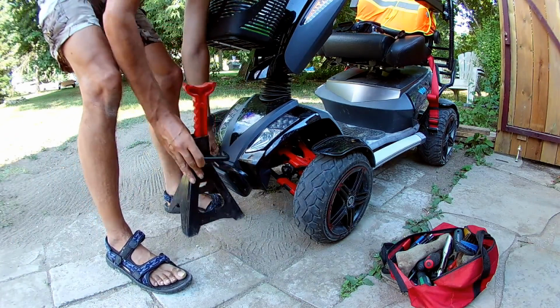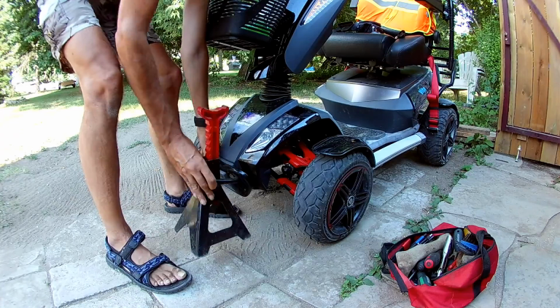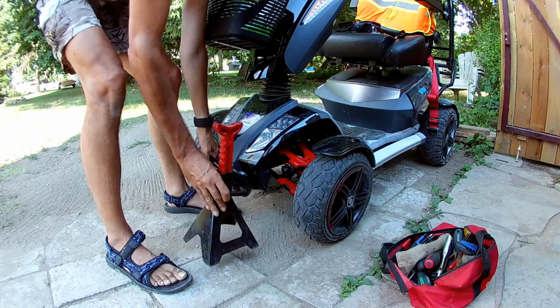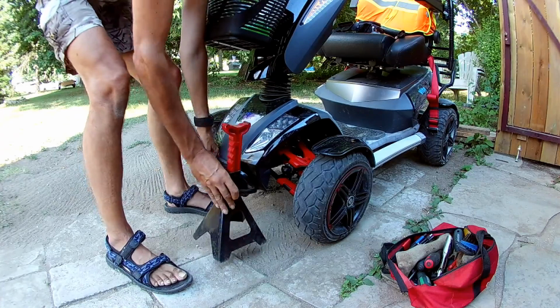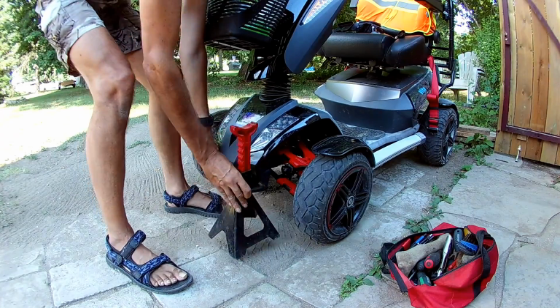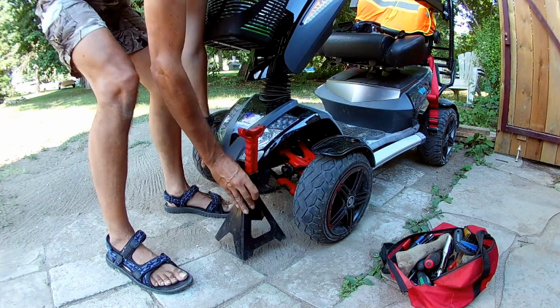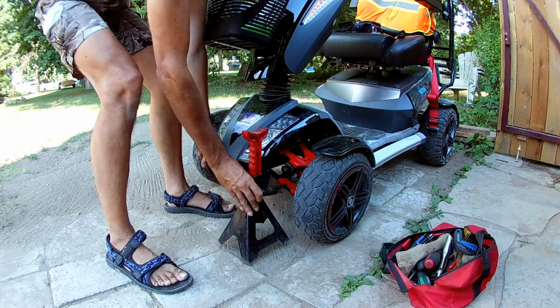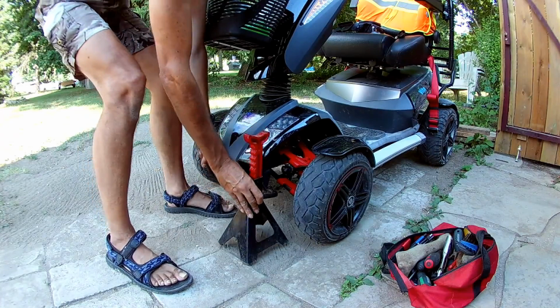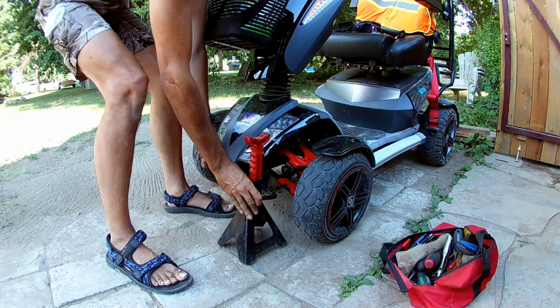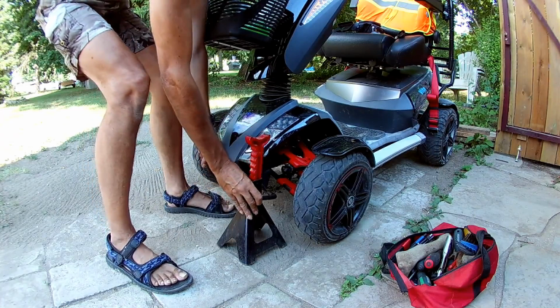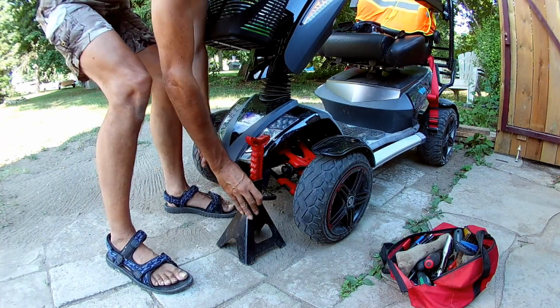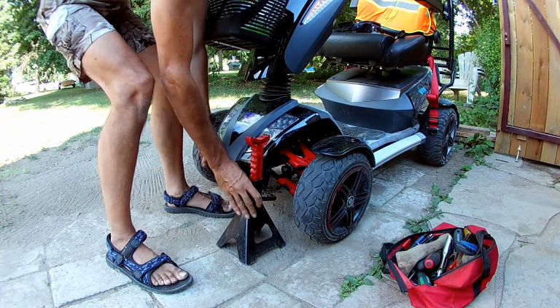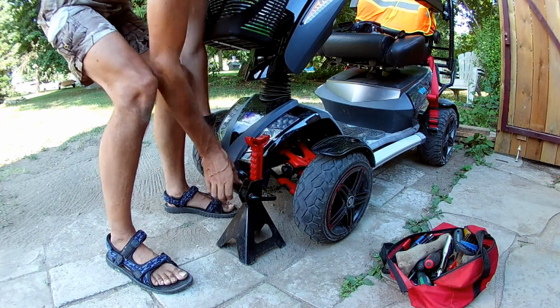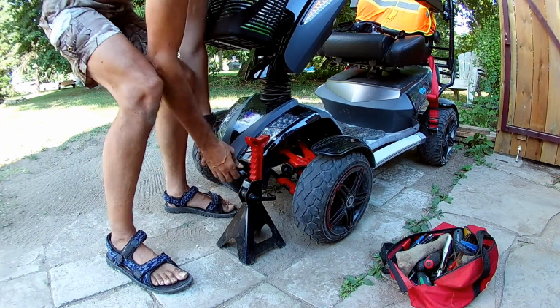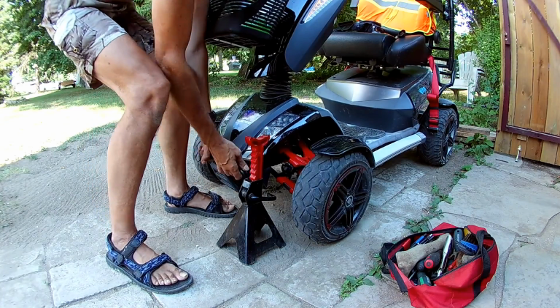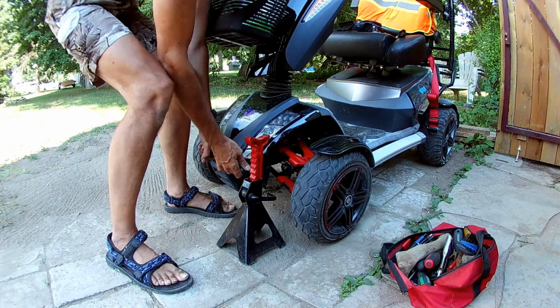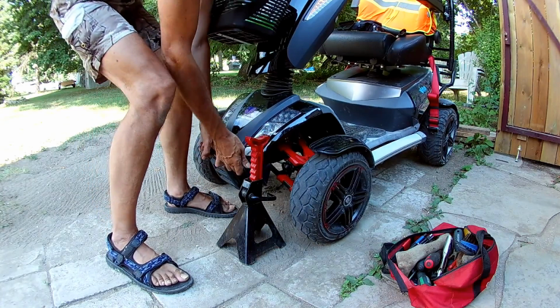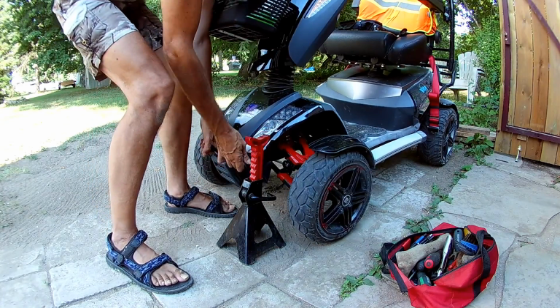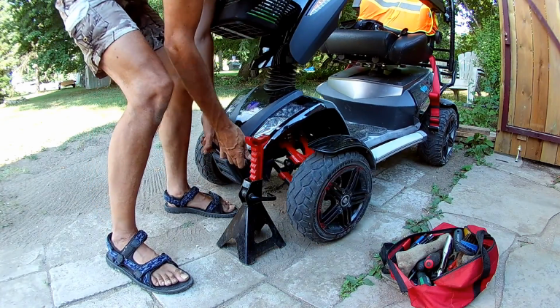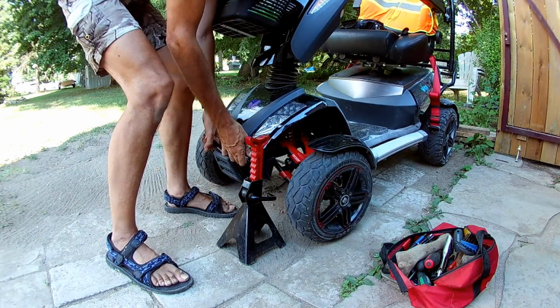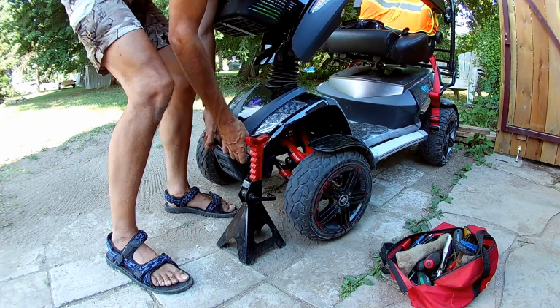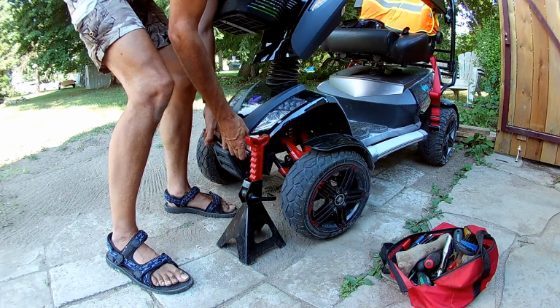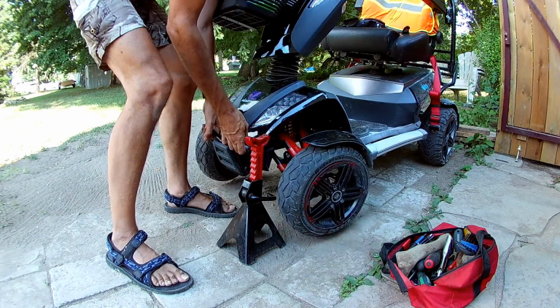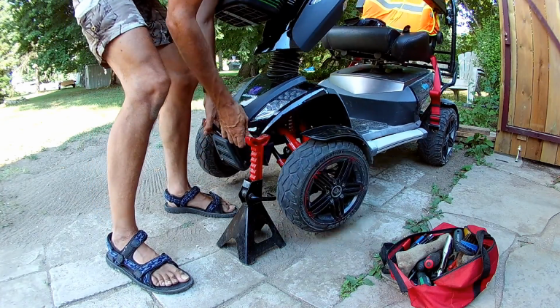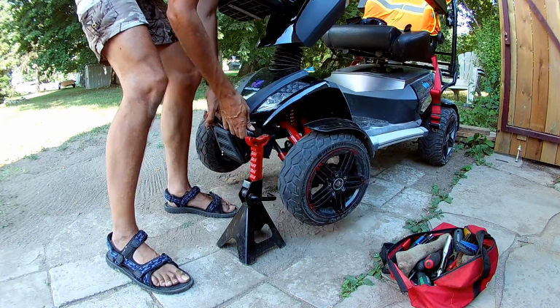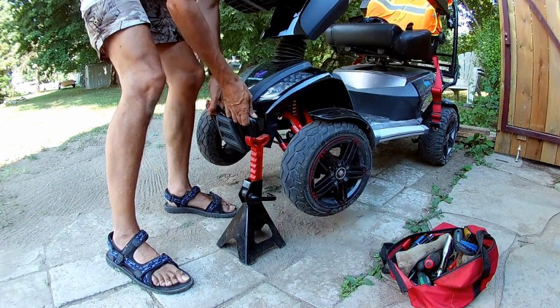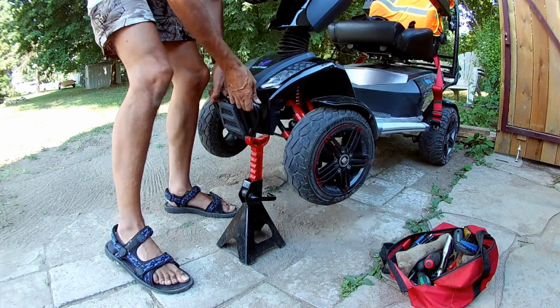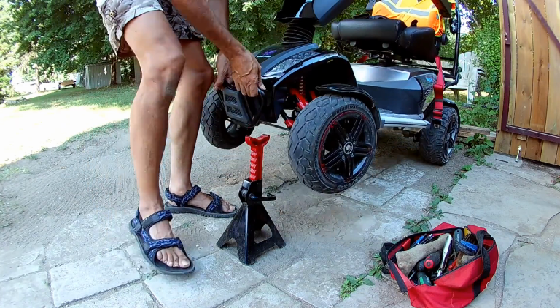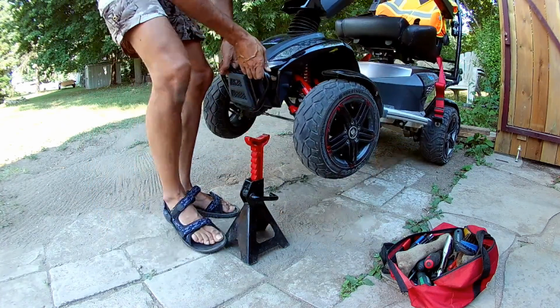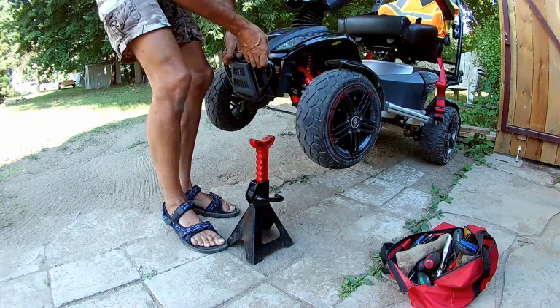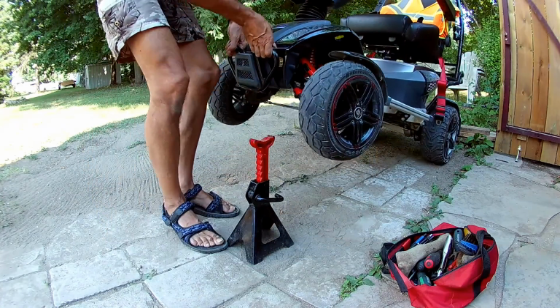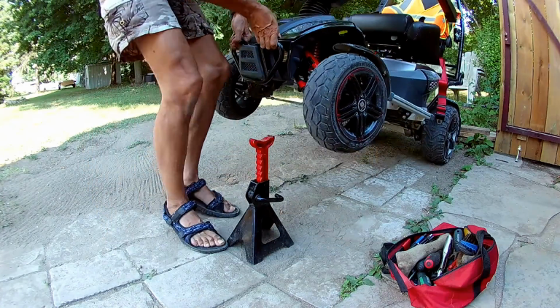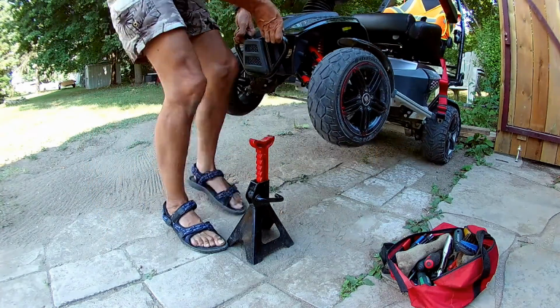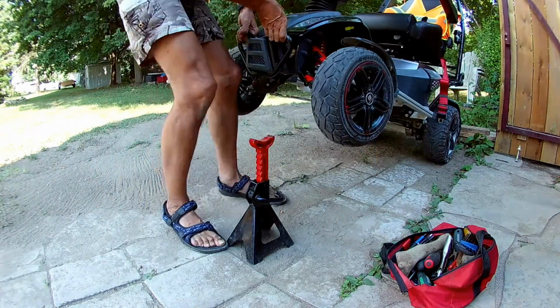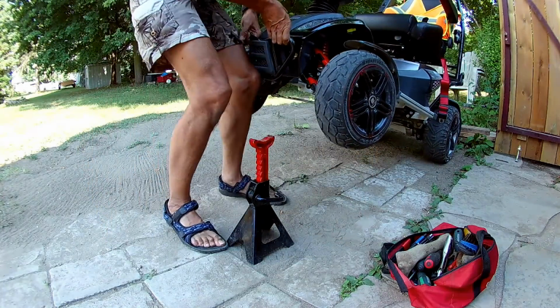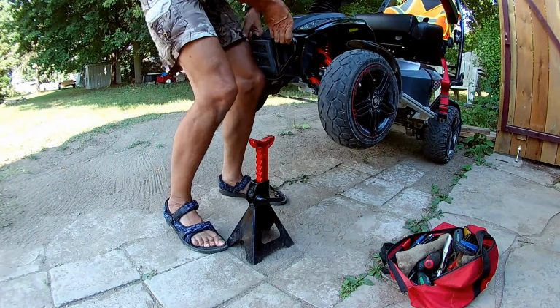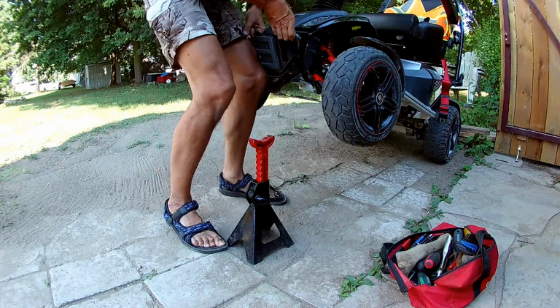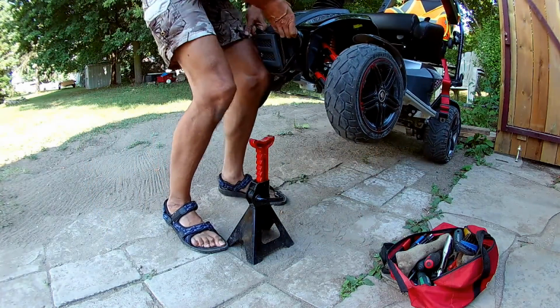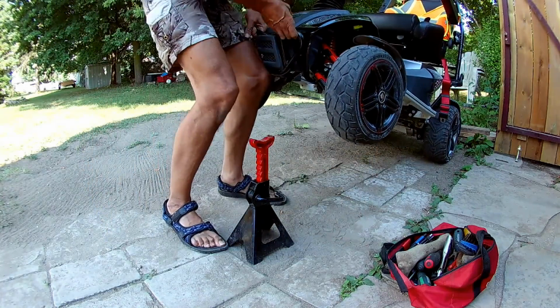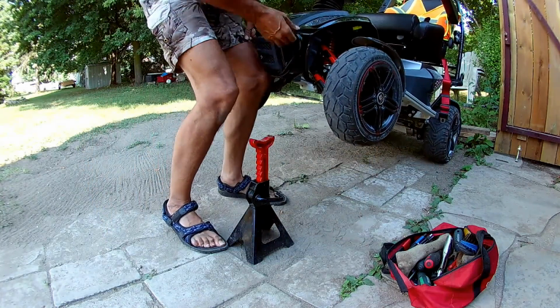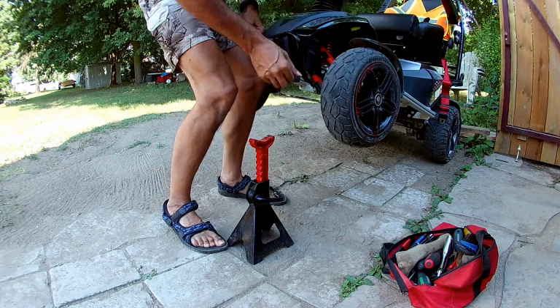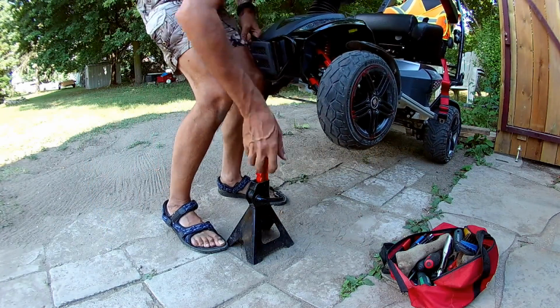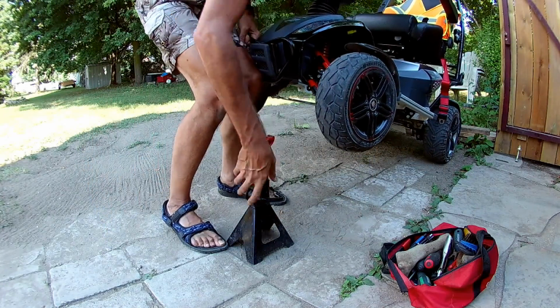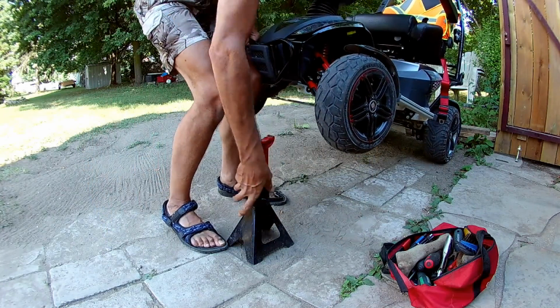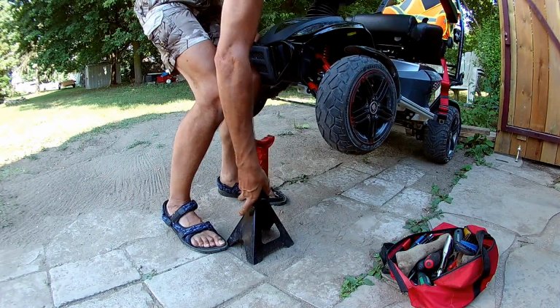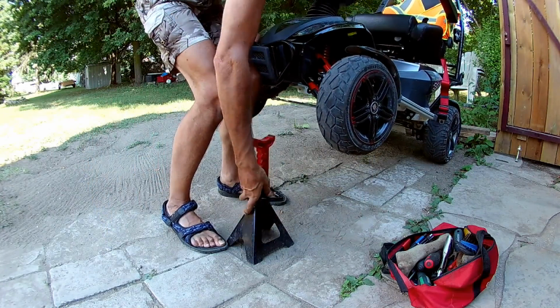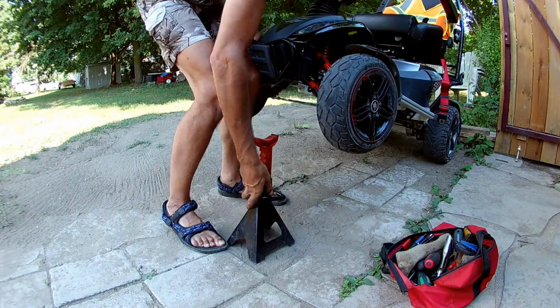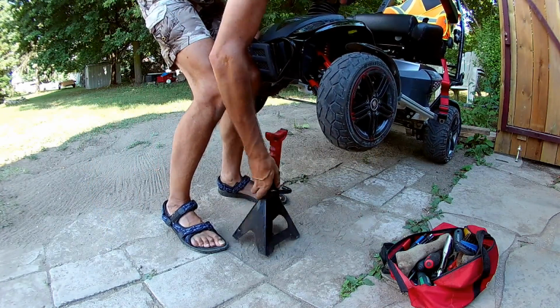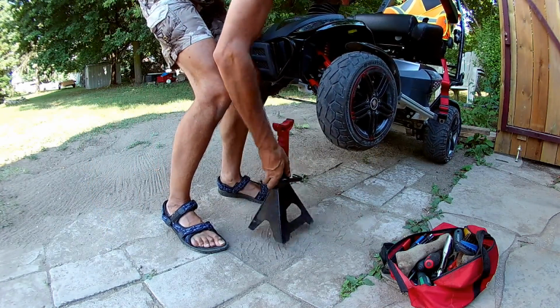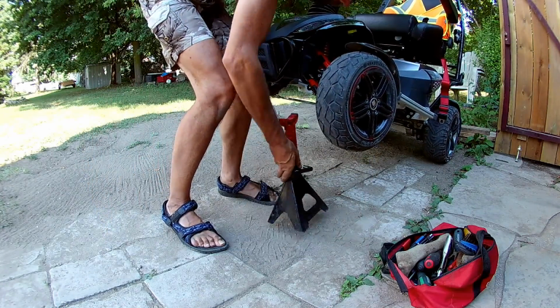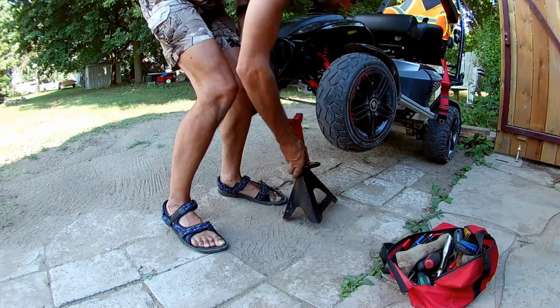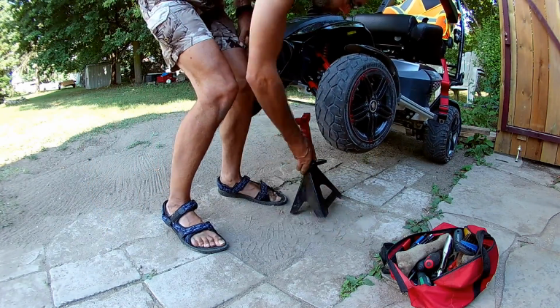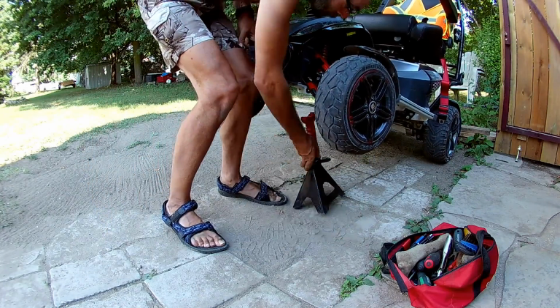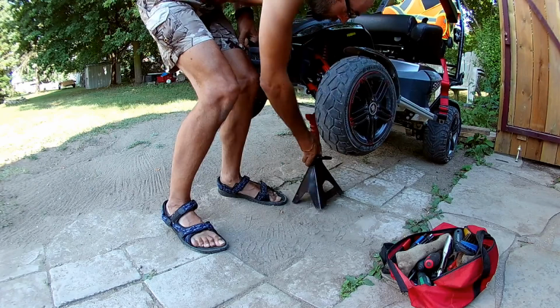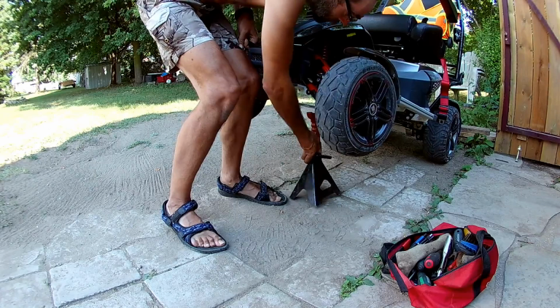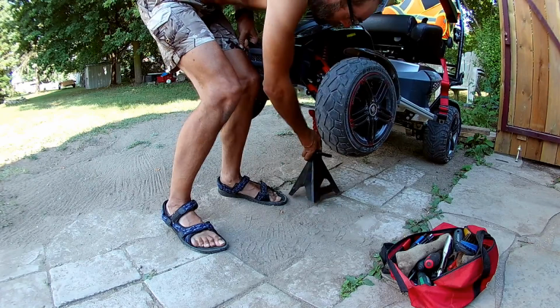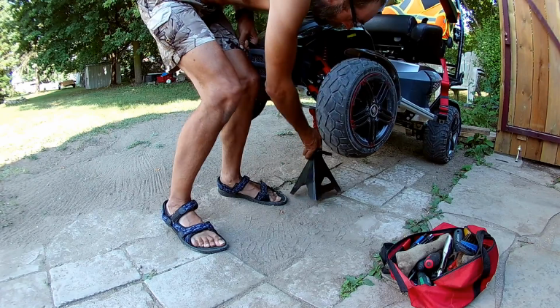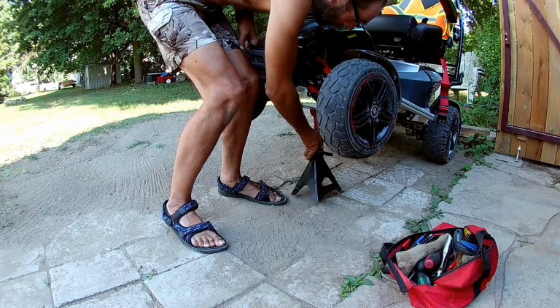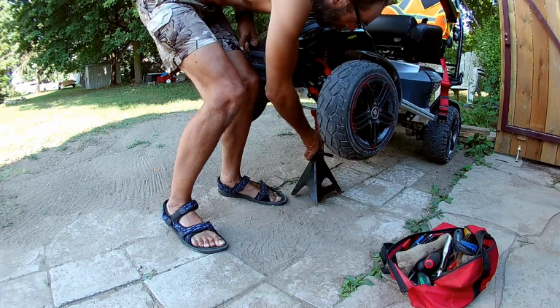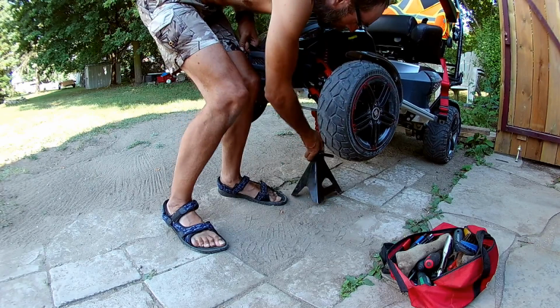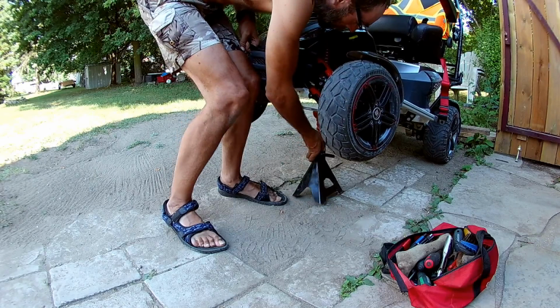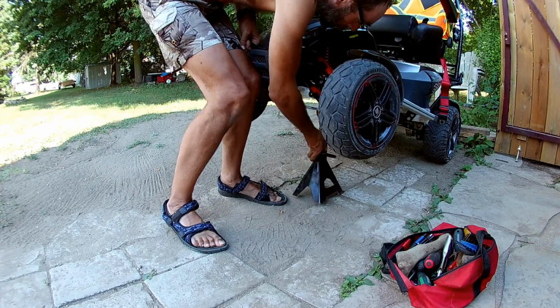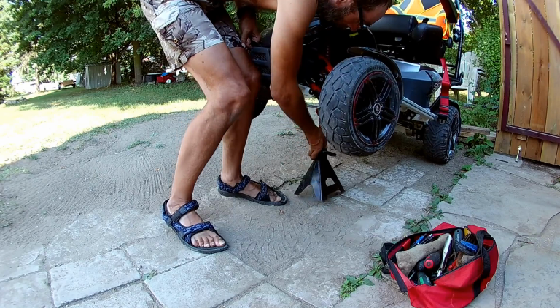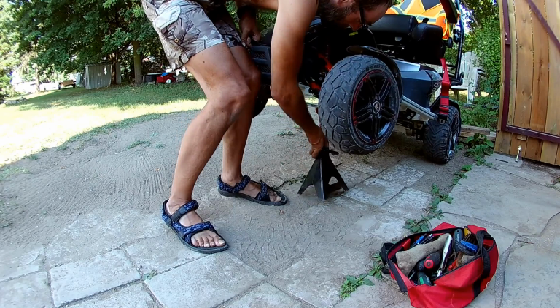So now I've got the fun of putting everything back together, and it turns out to be a little more difficult than it was to take apart.